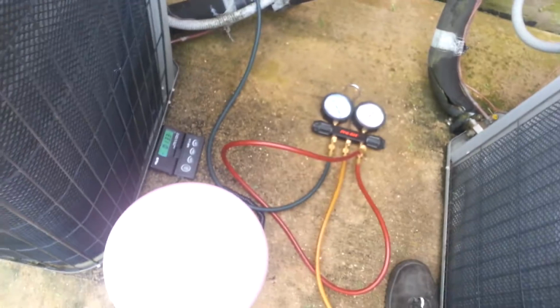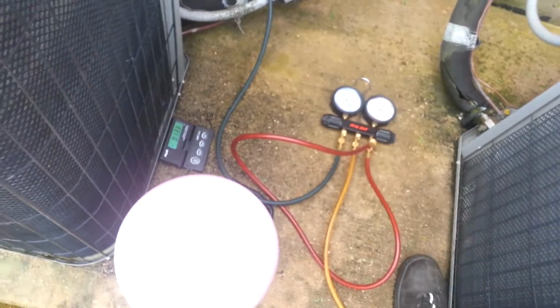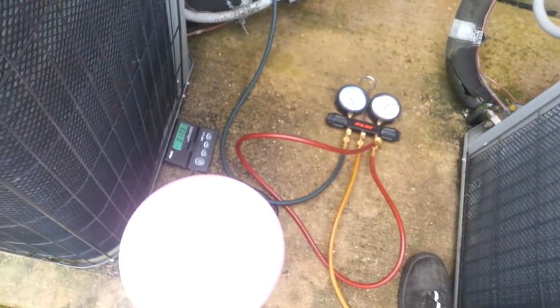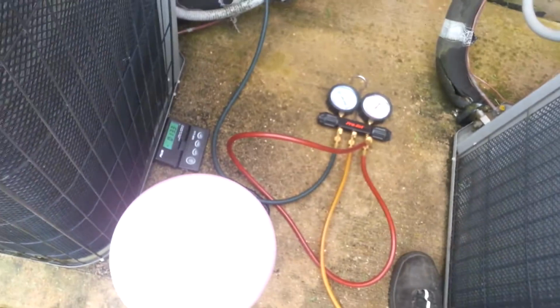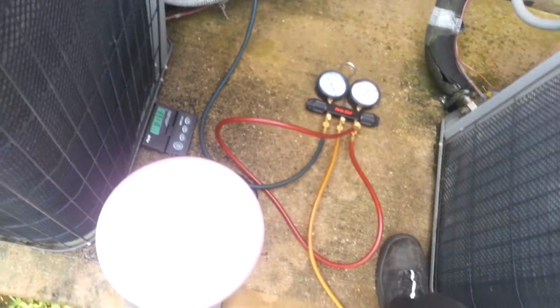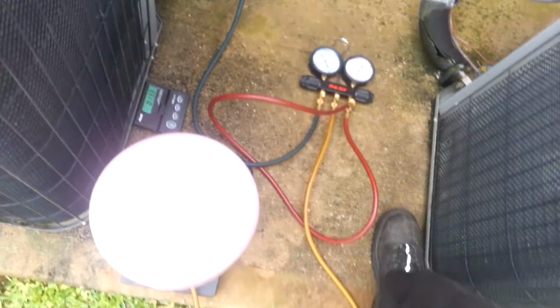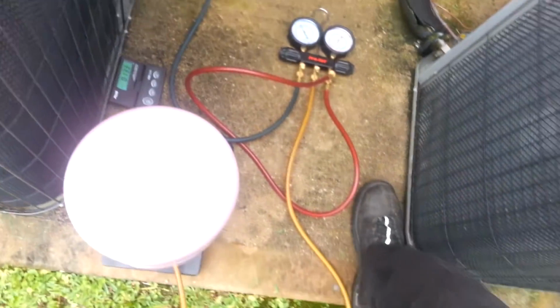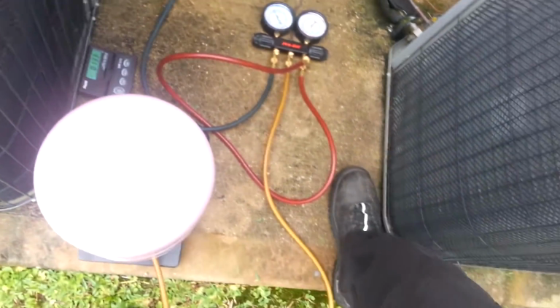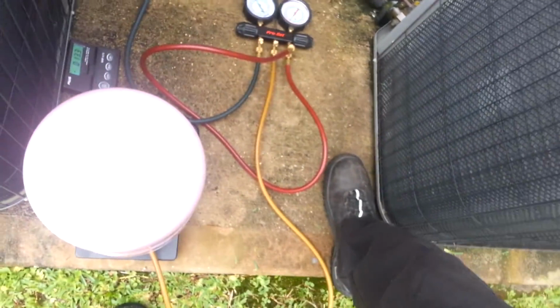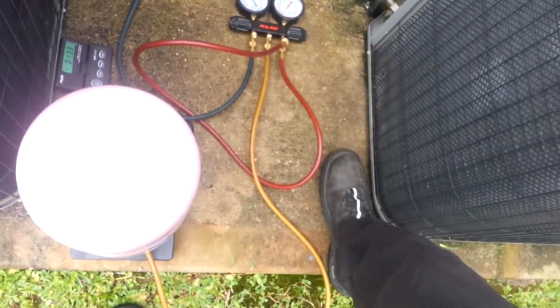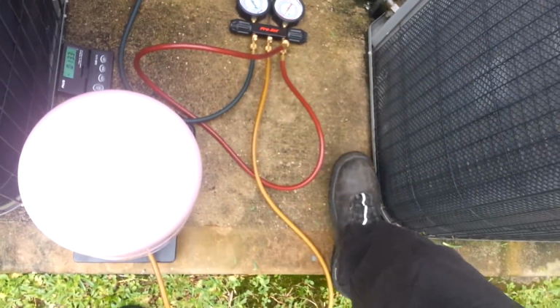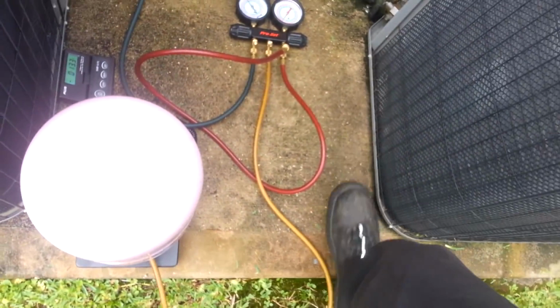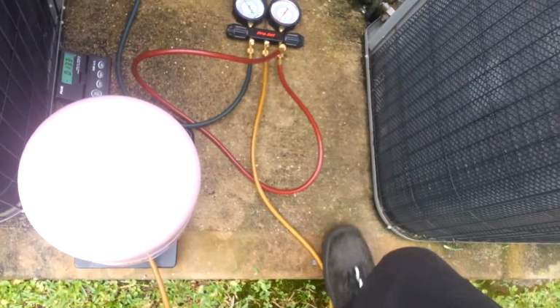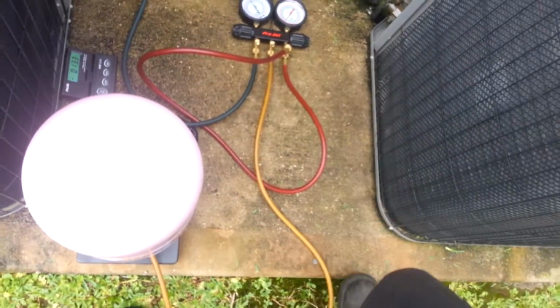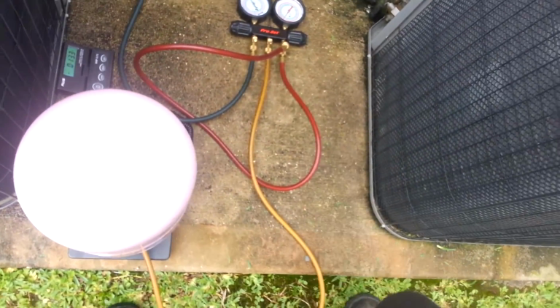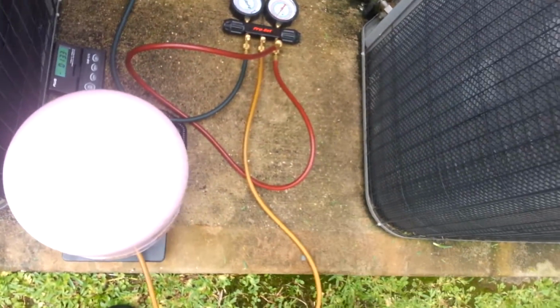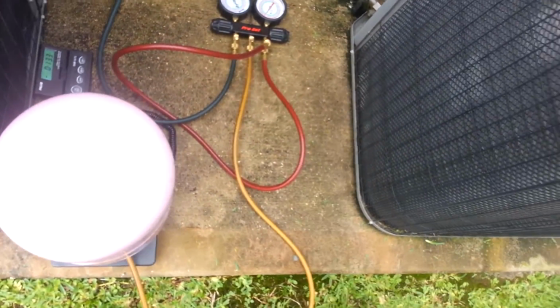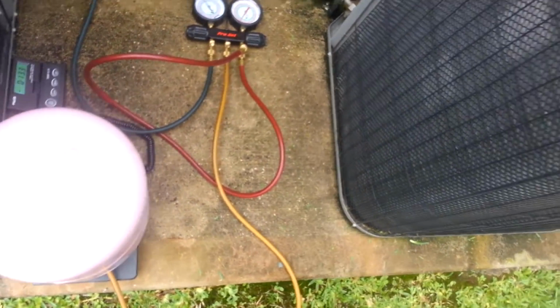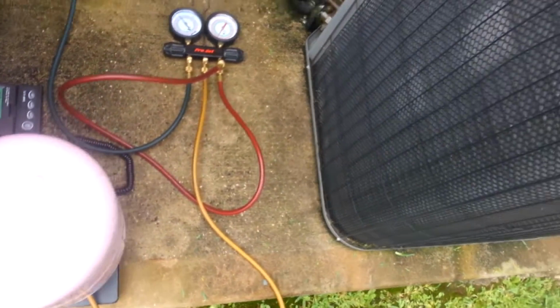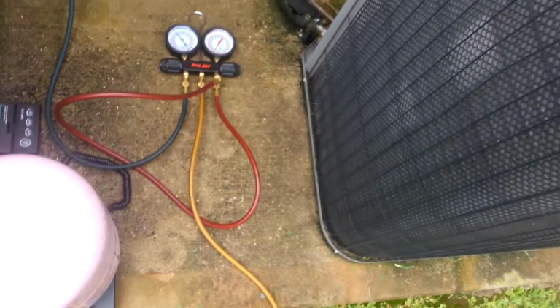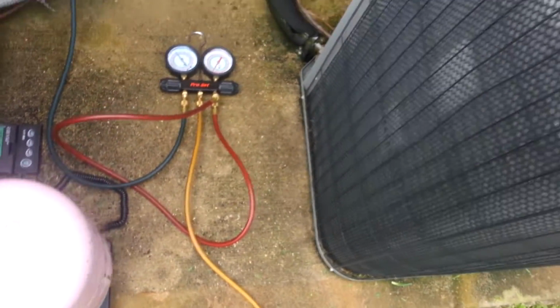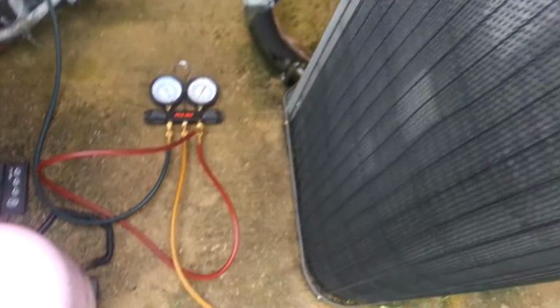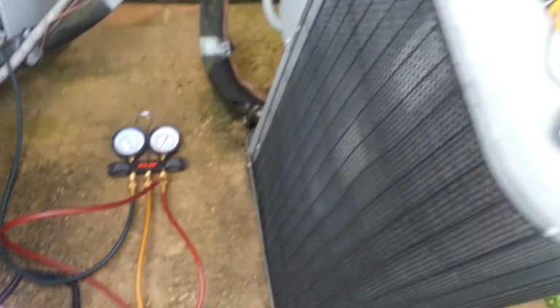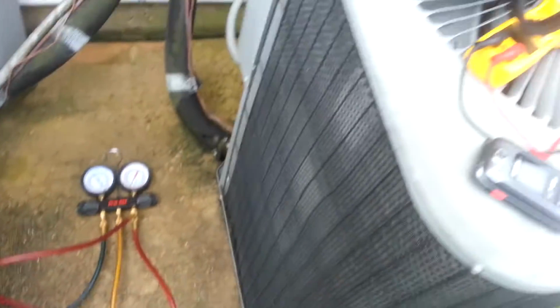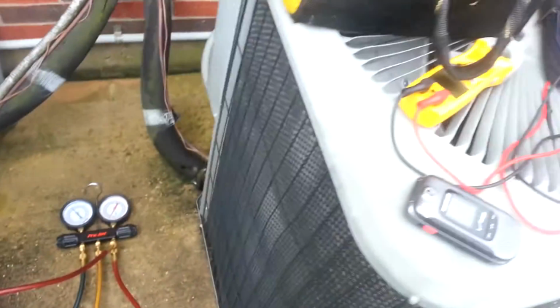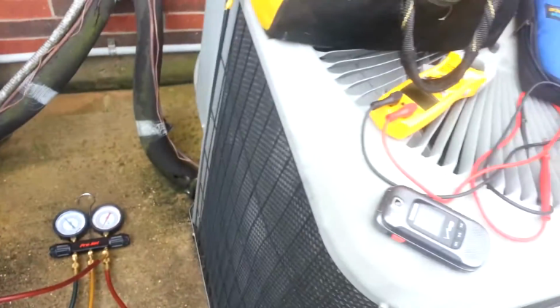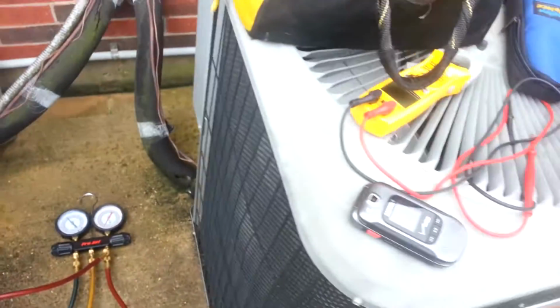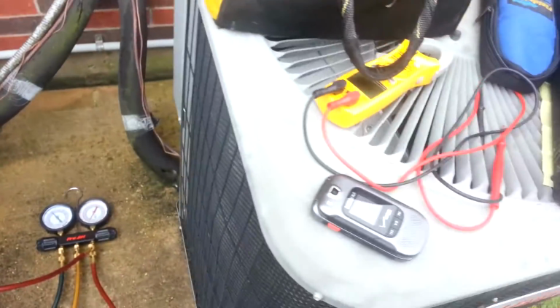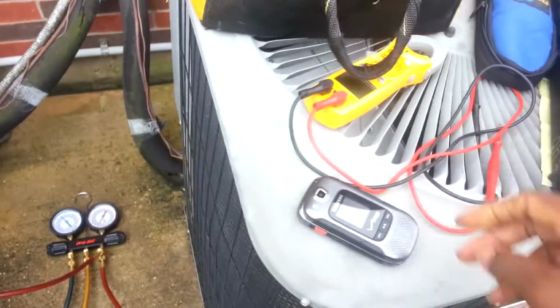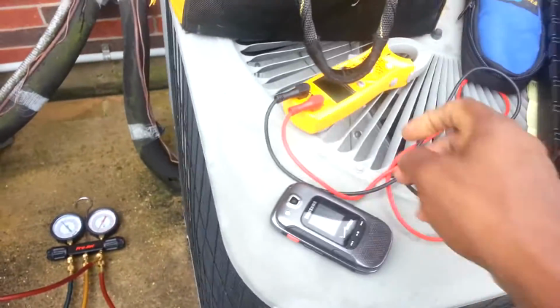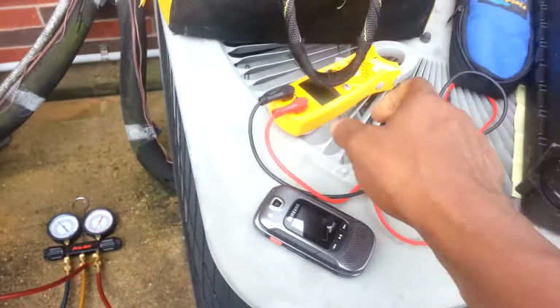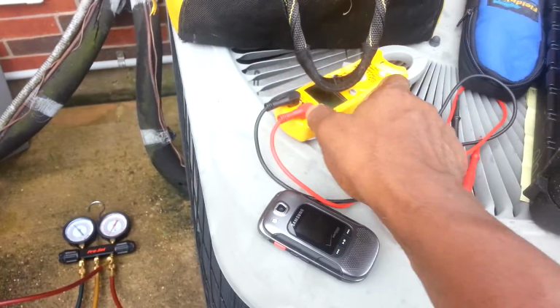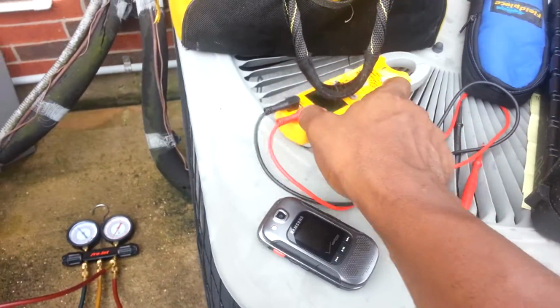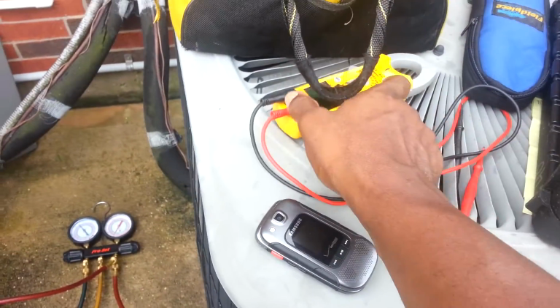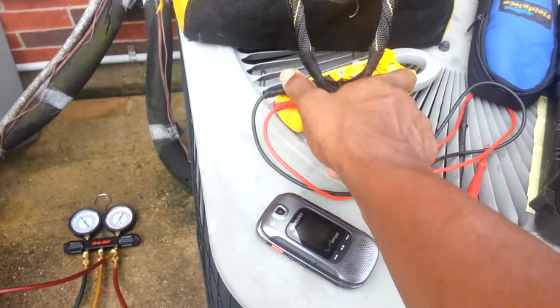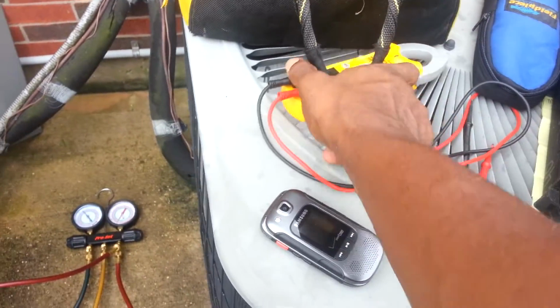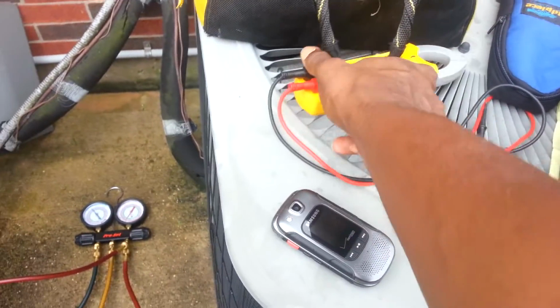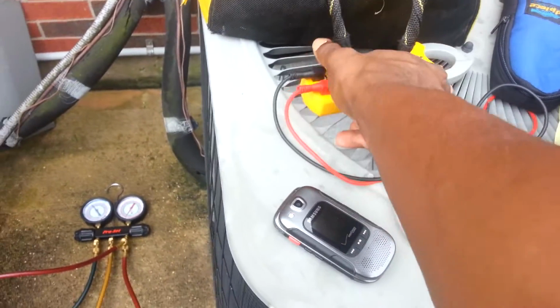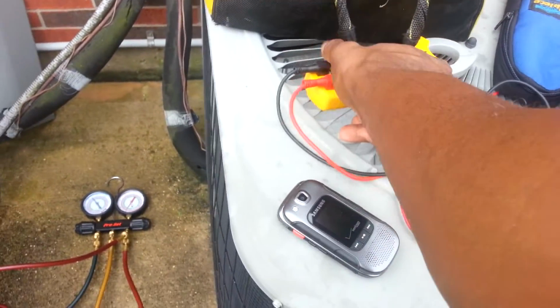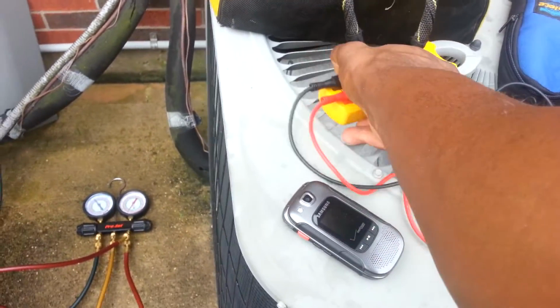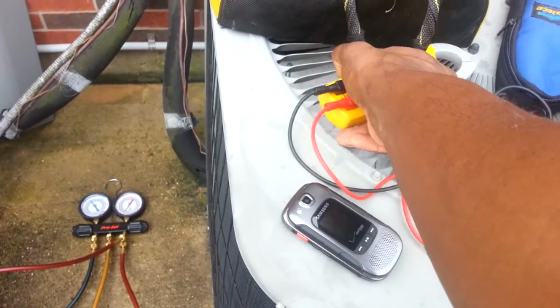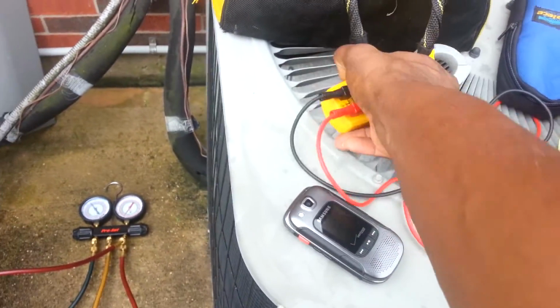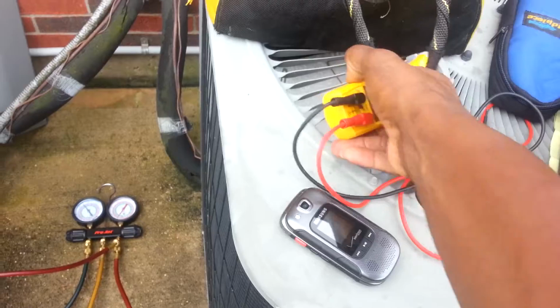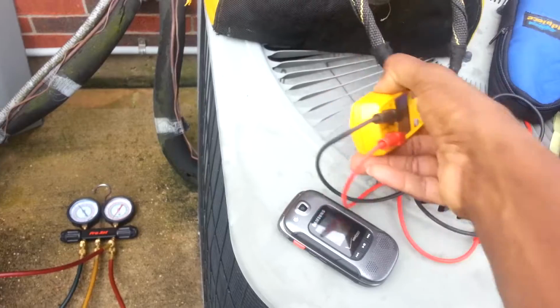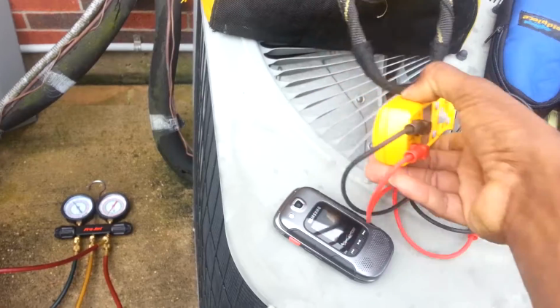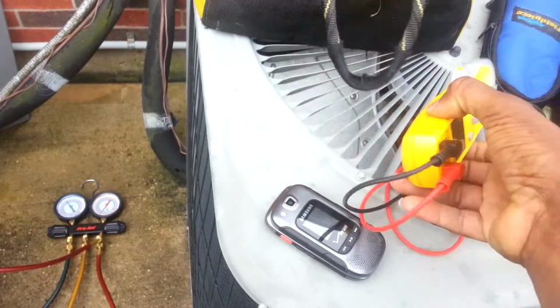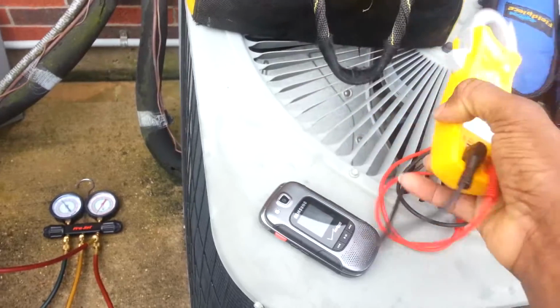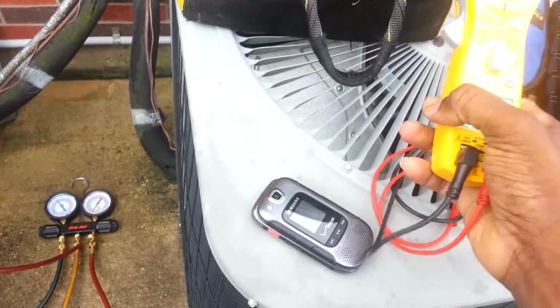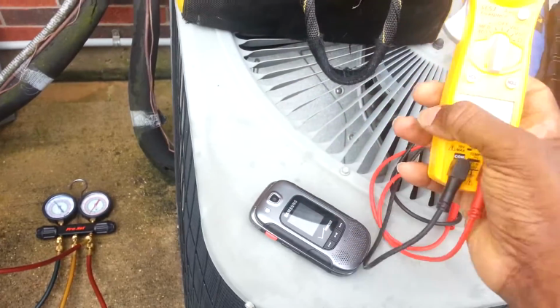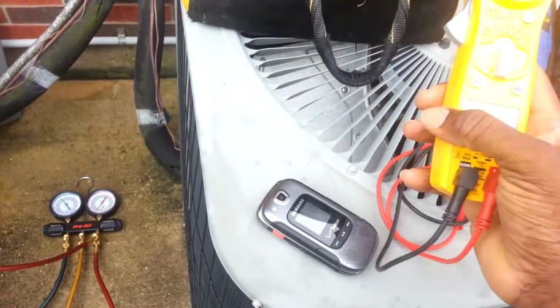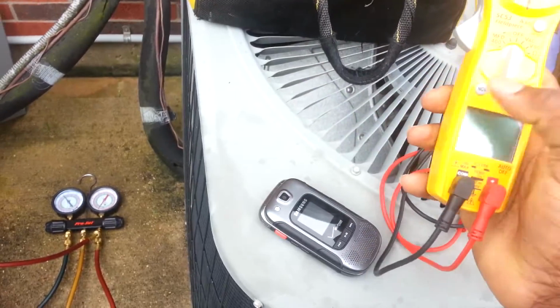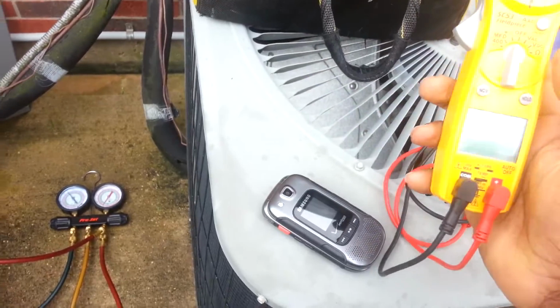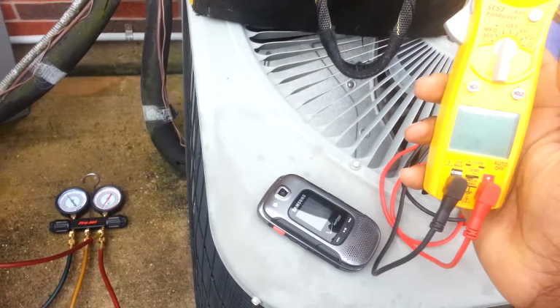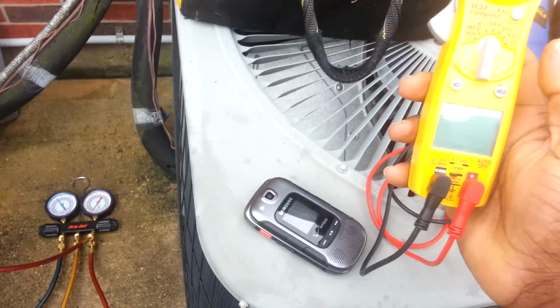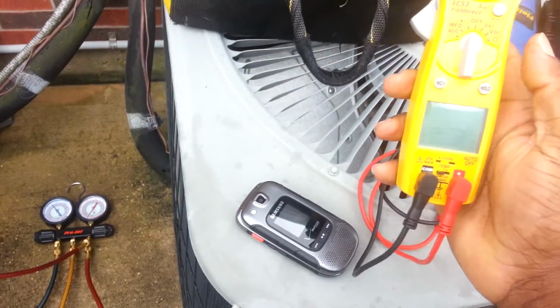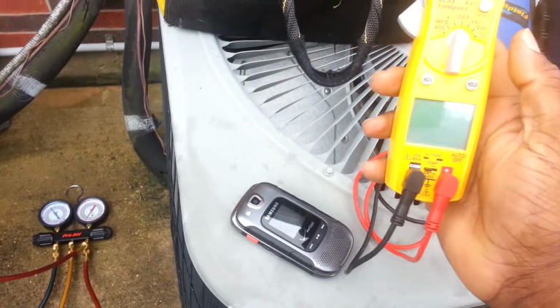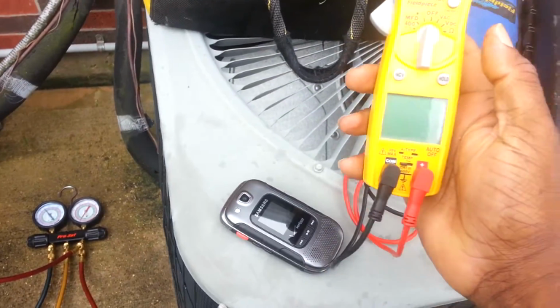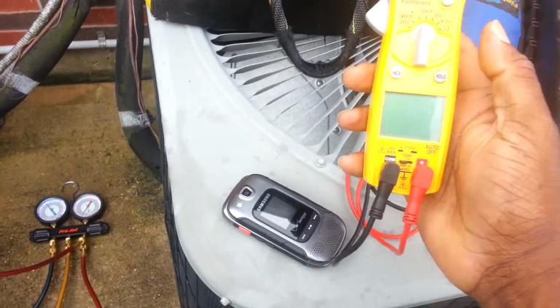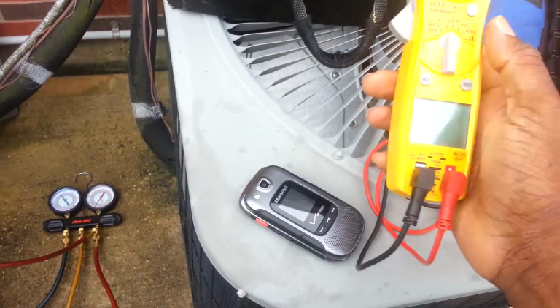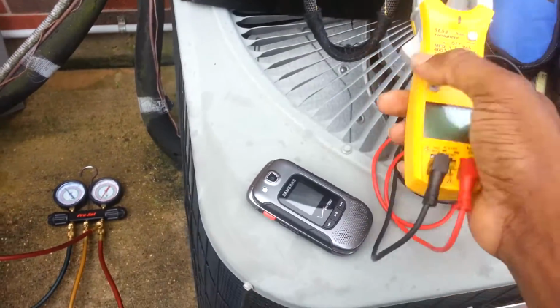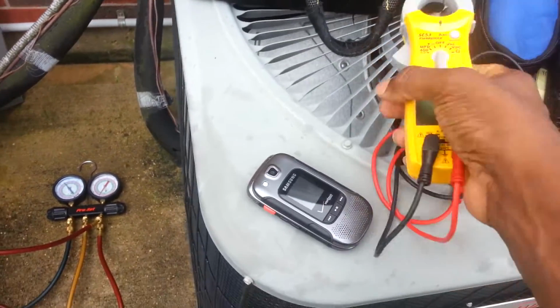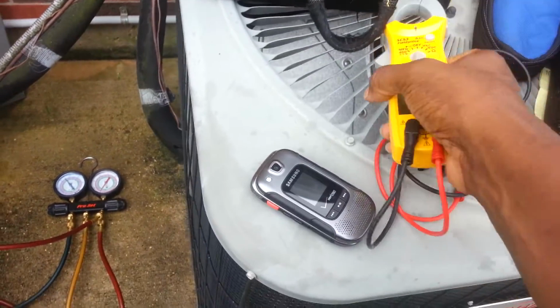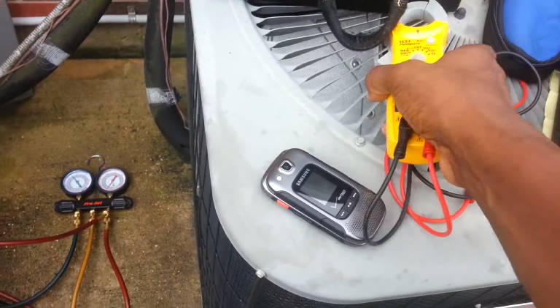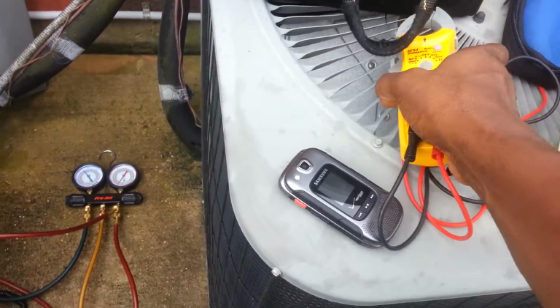Recharging that baby up. Going to get him up and running good here in a bit.